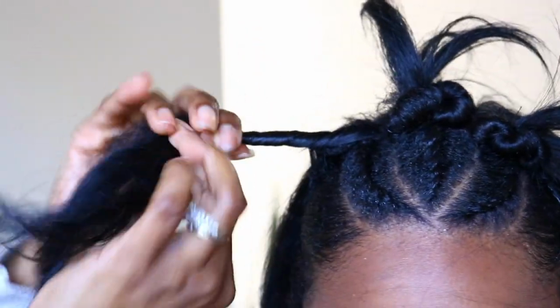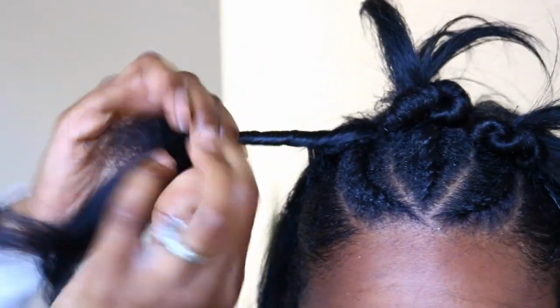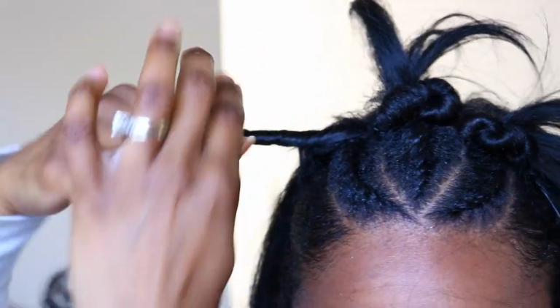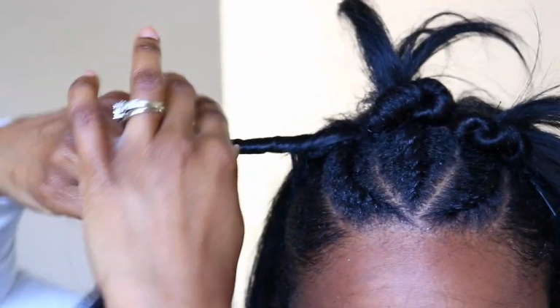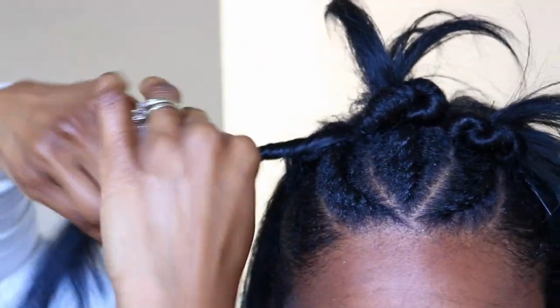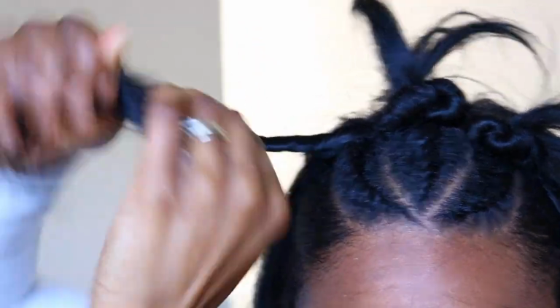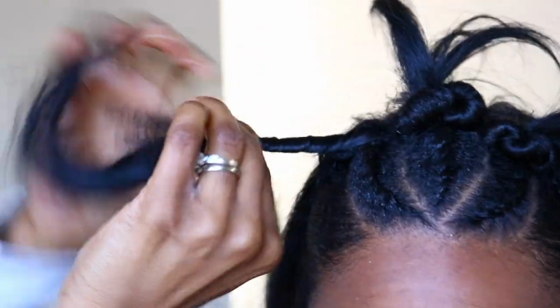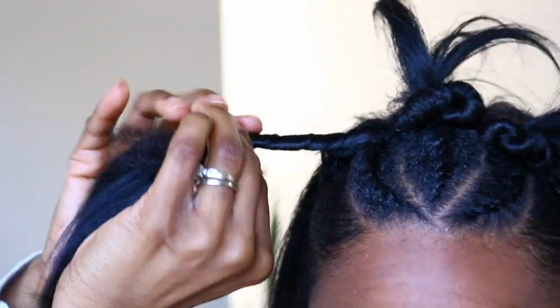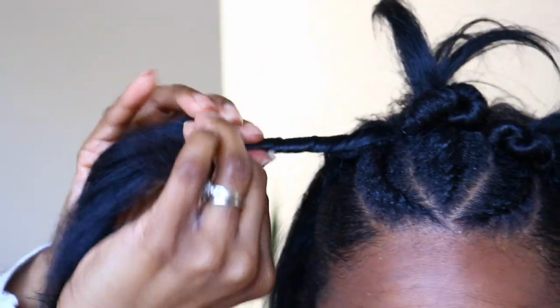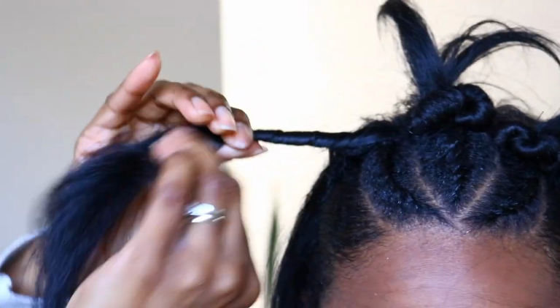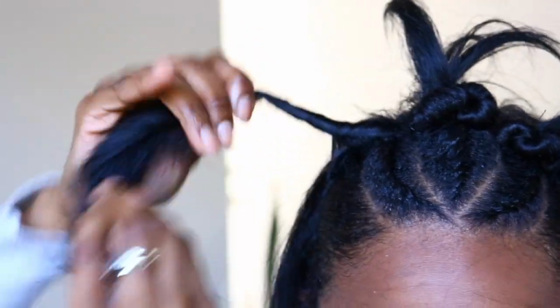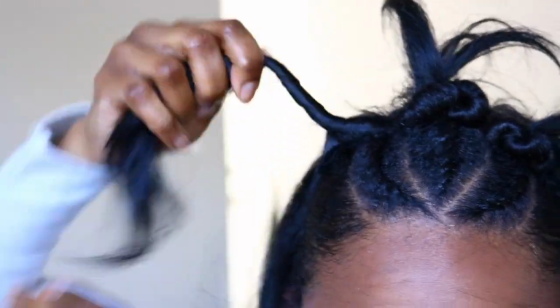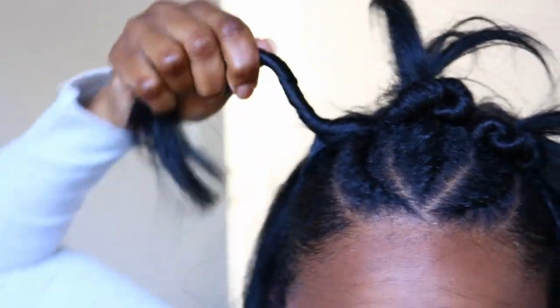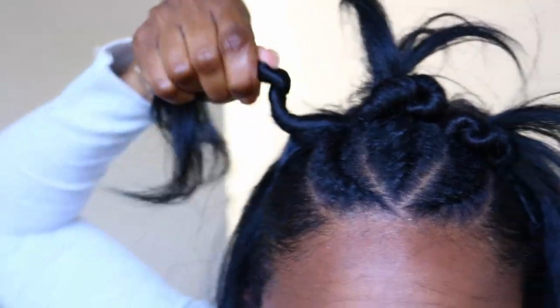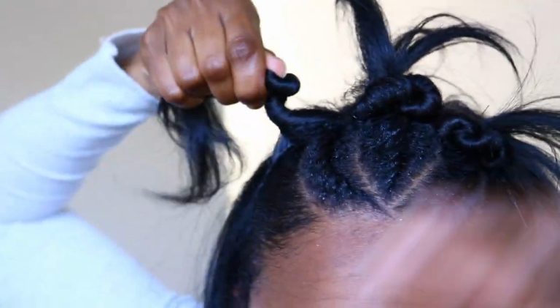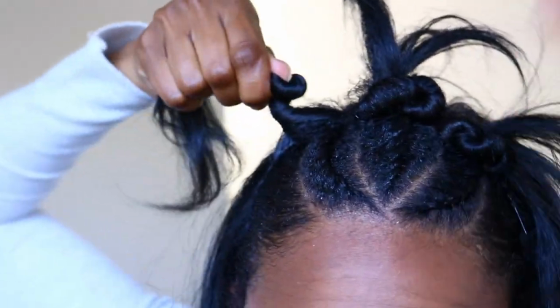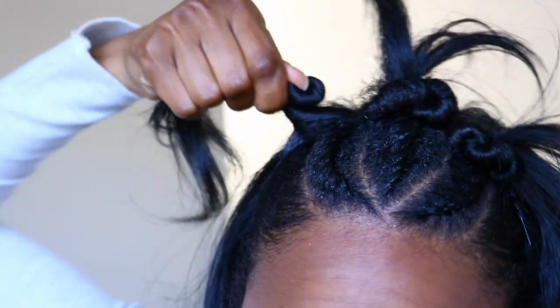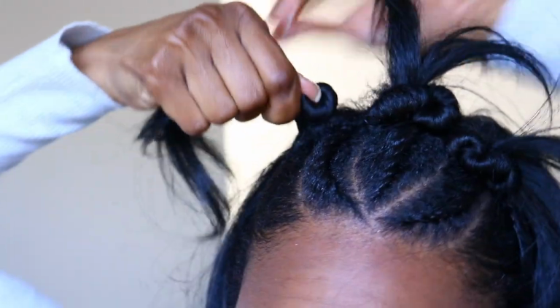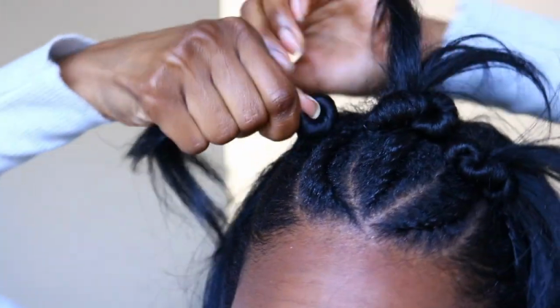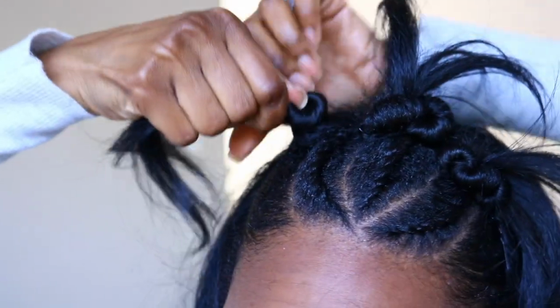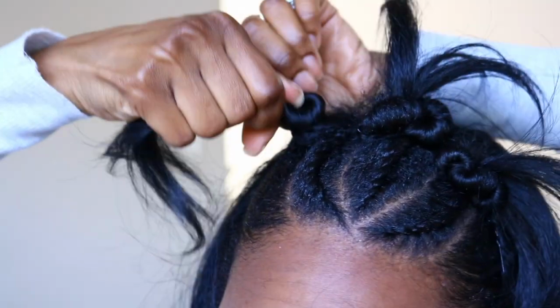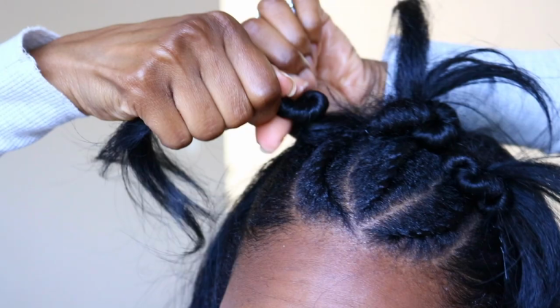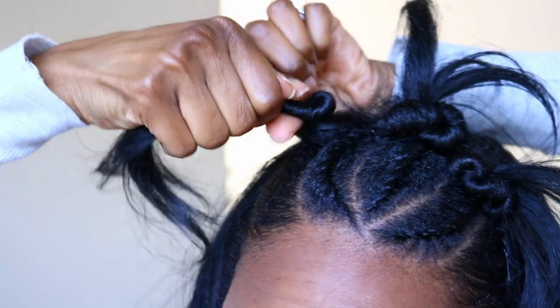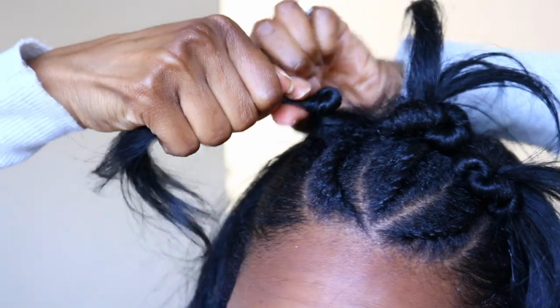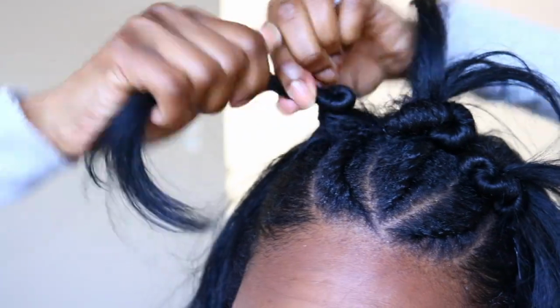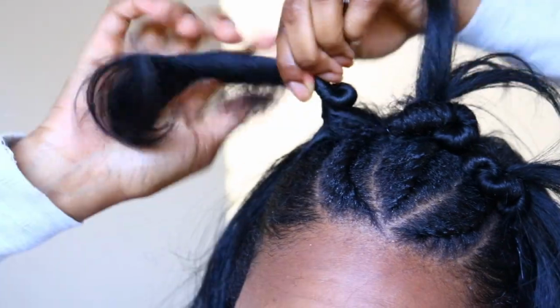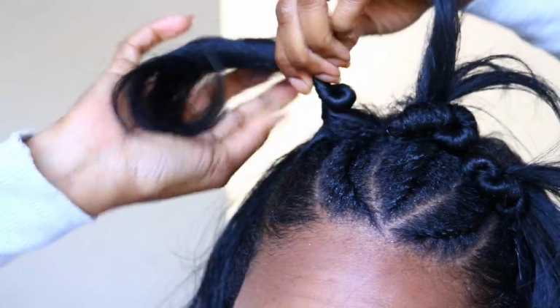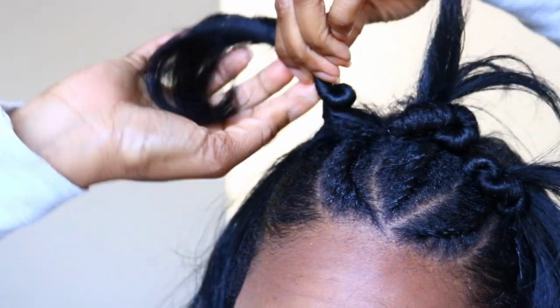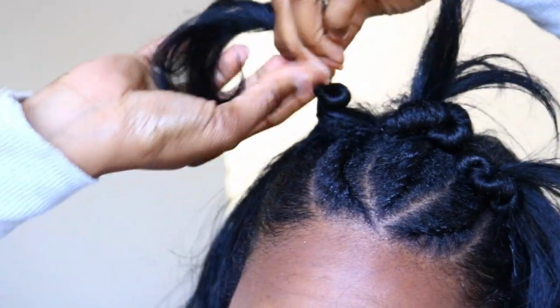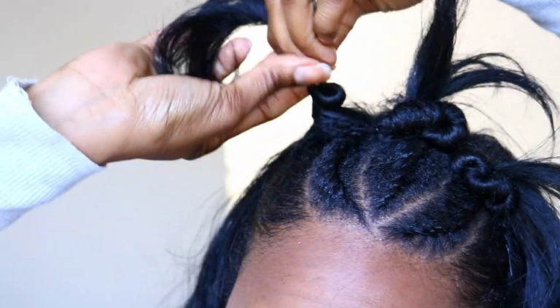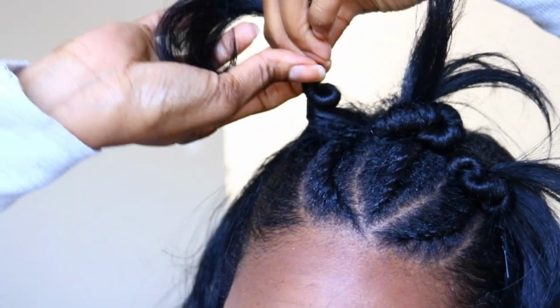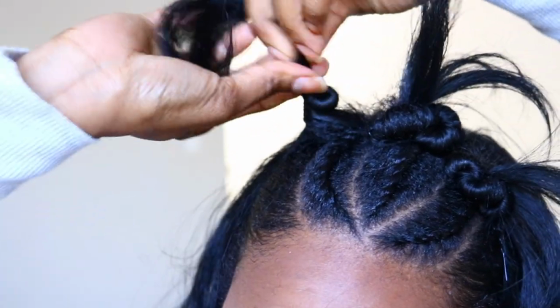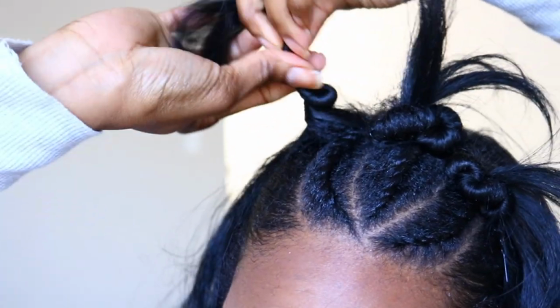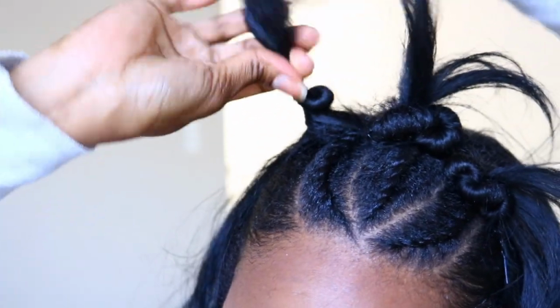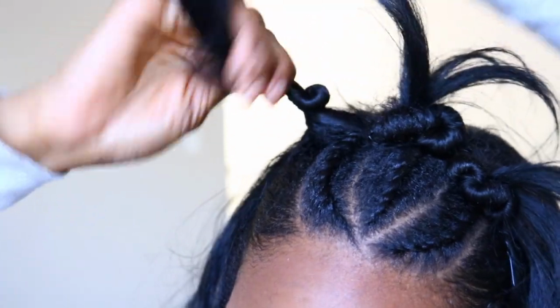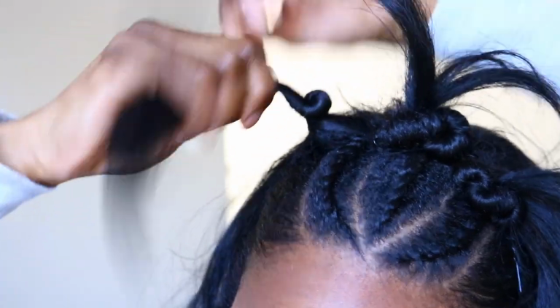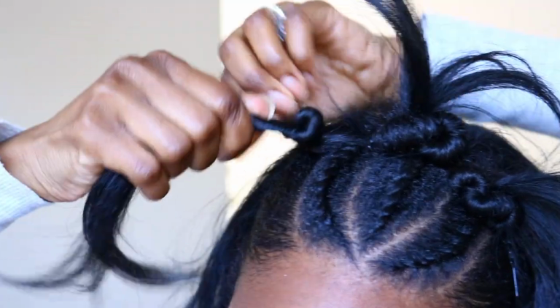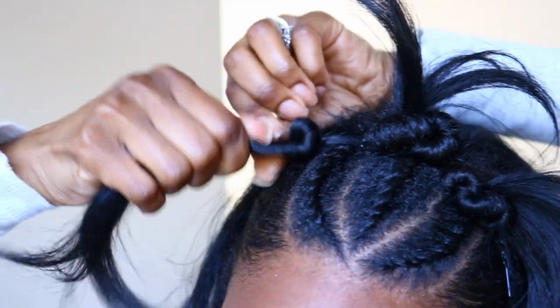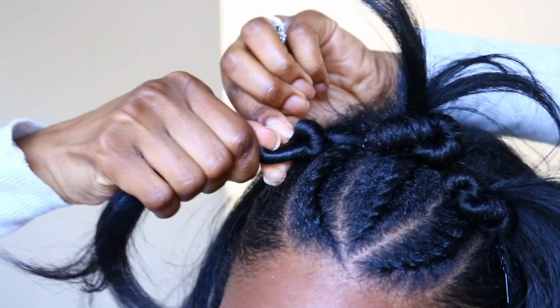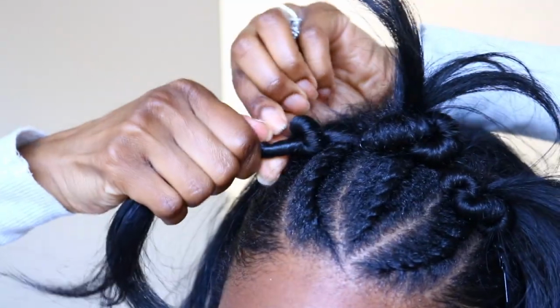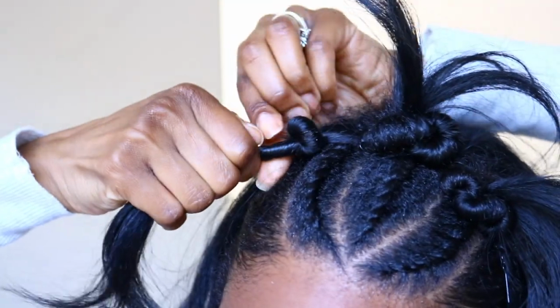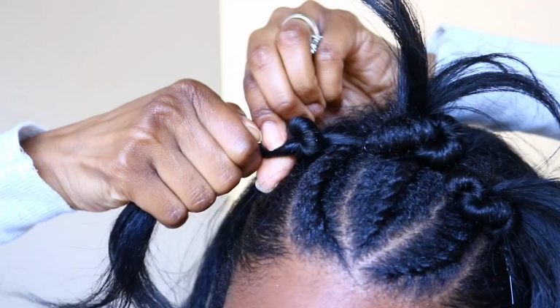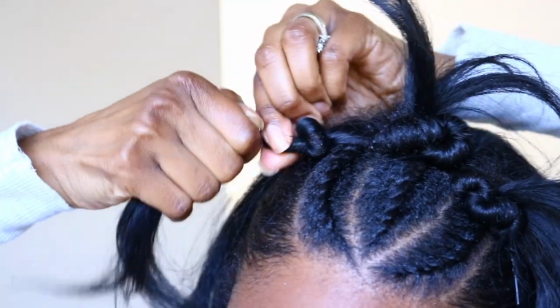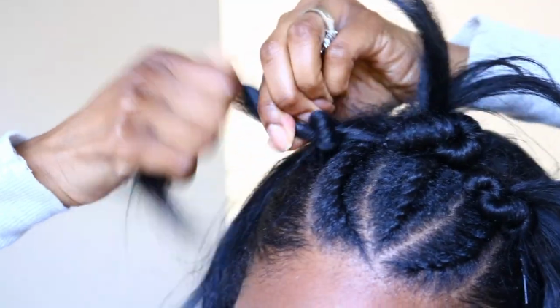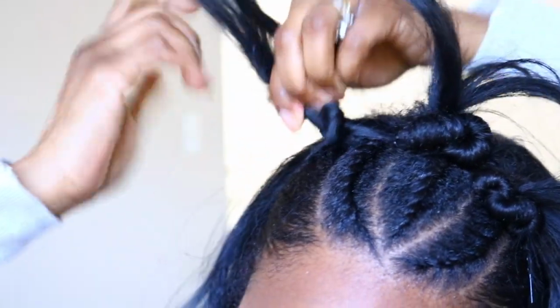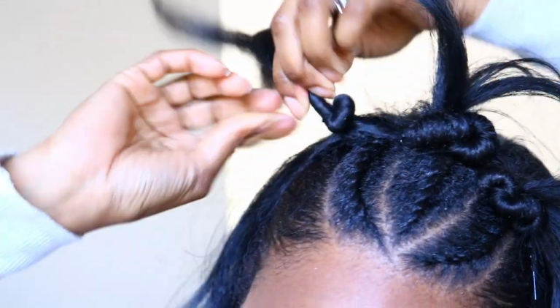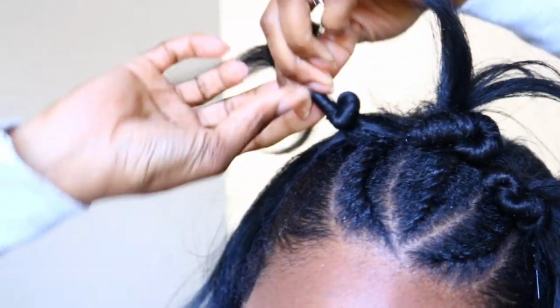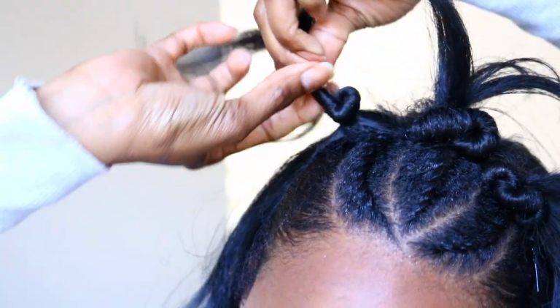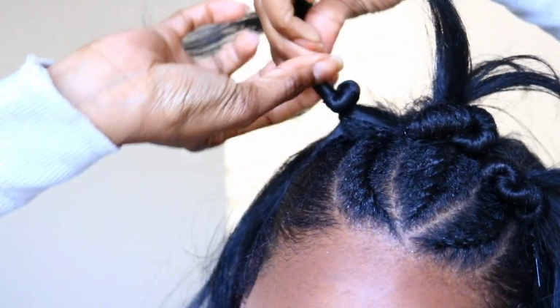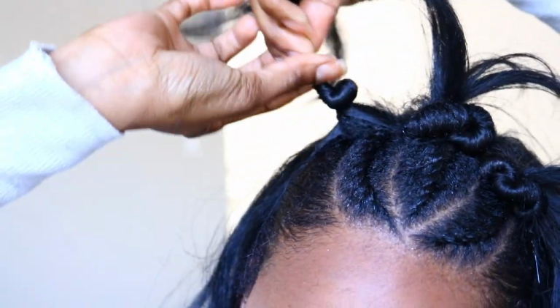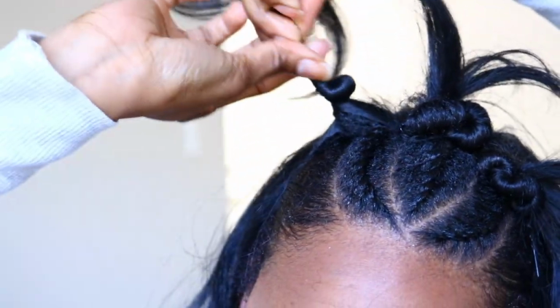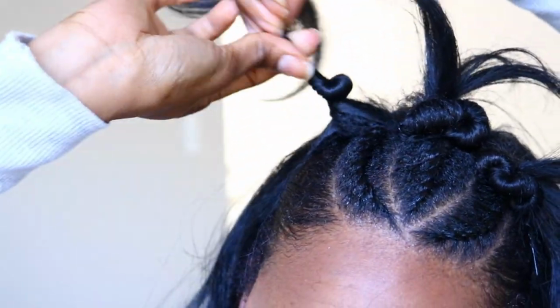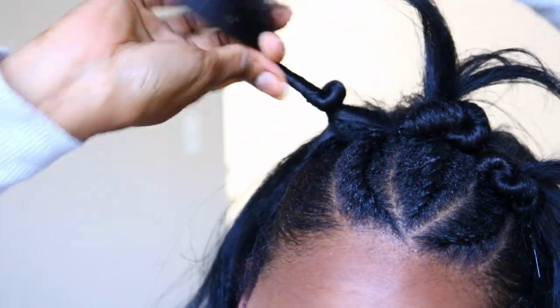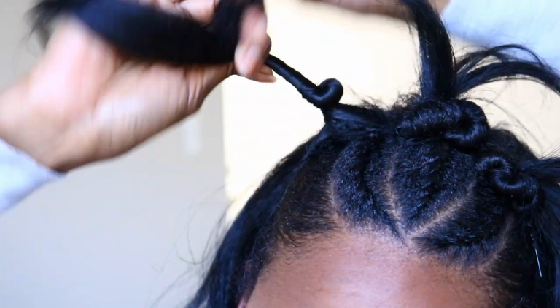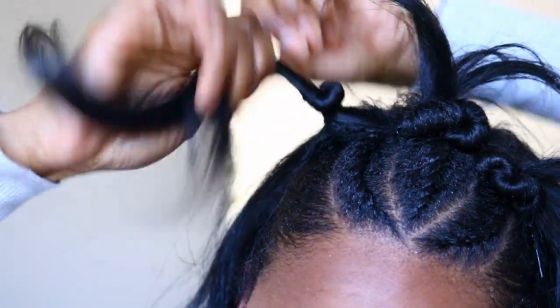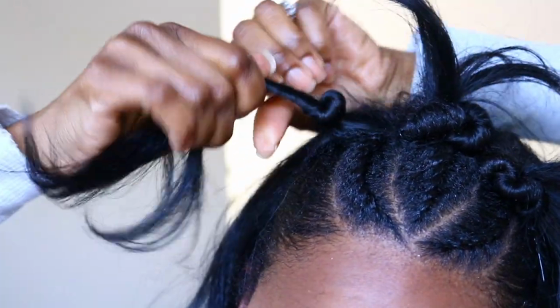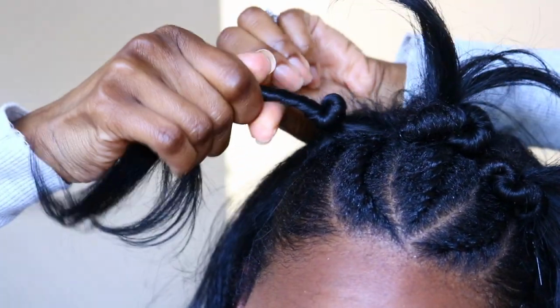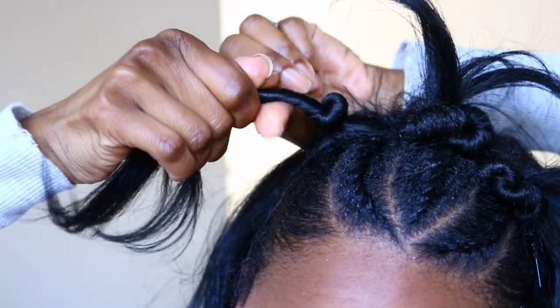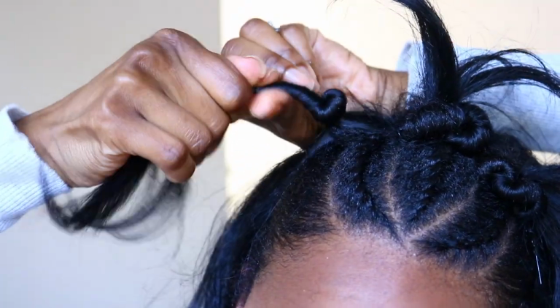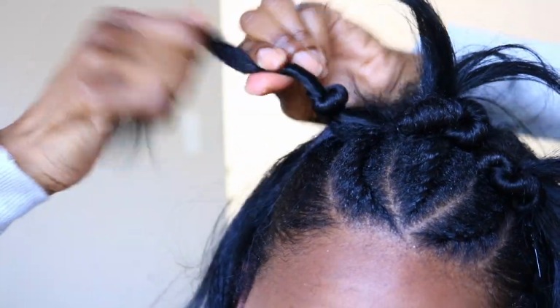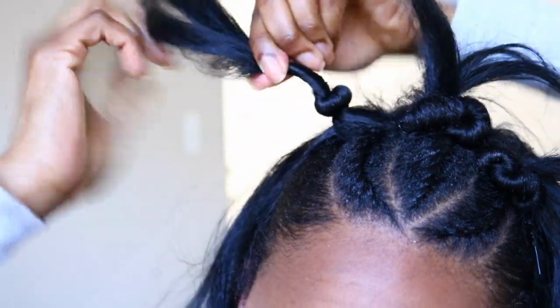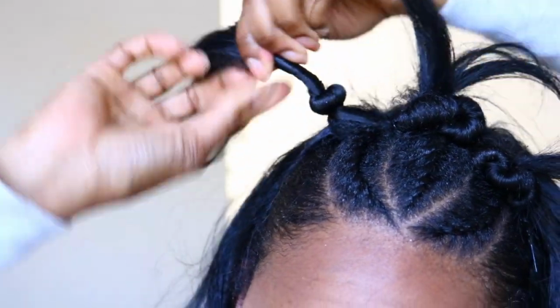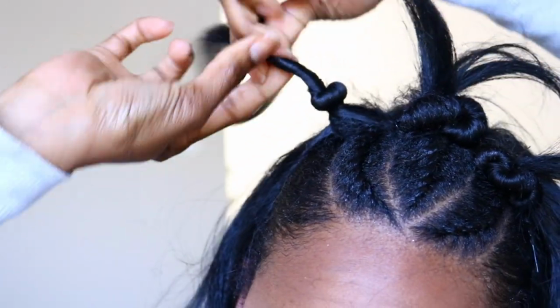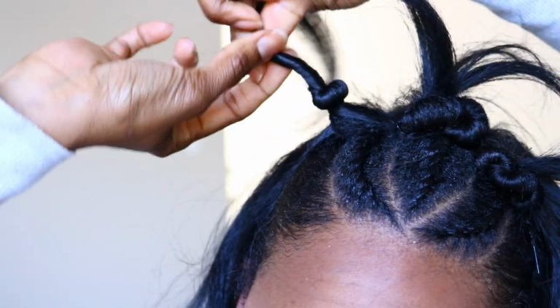When twisting the hair, you want to twist it tight, and as you twist it tight, it will naturally start to fold on top of itself.